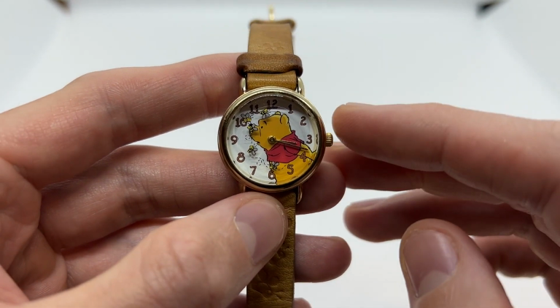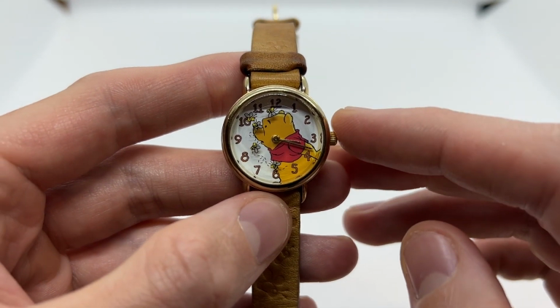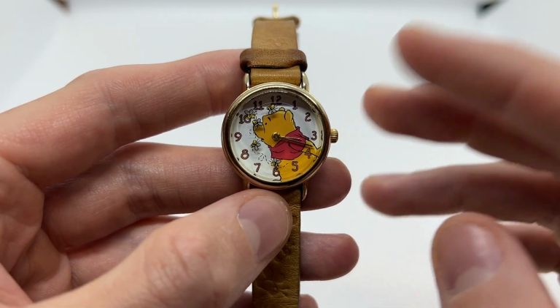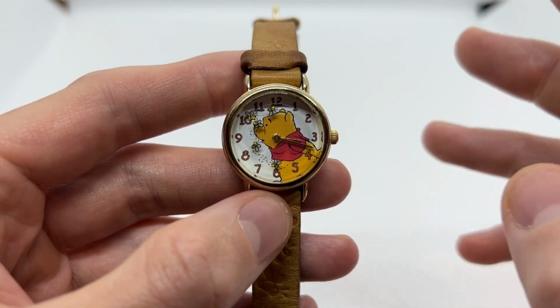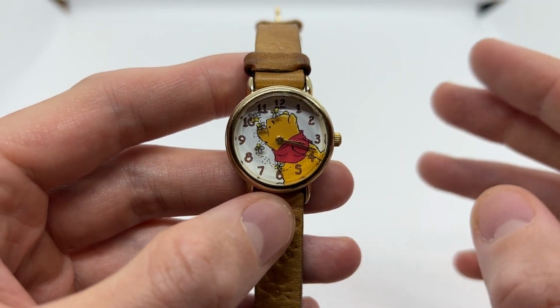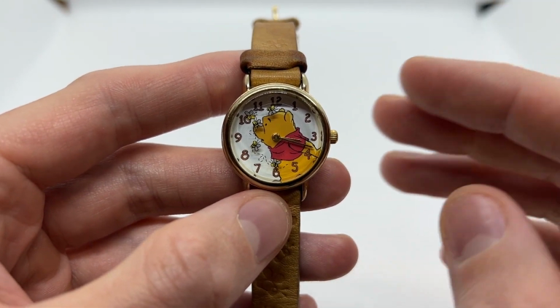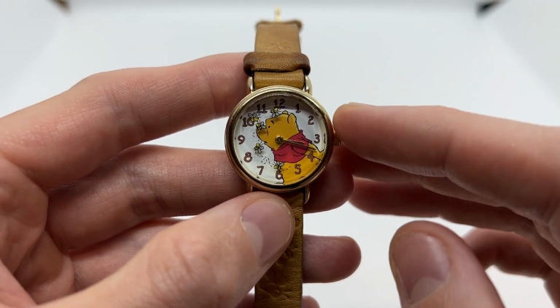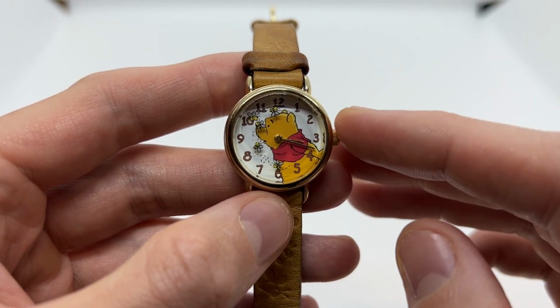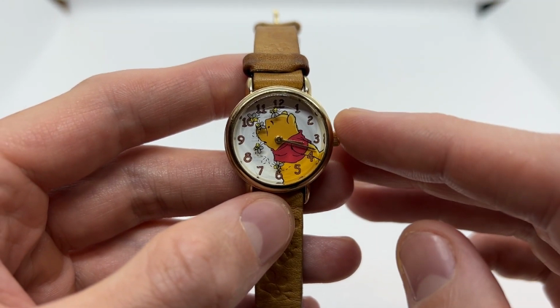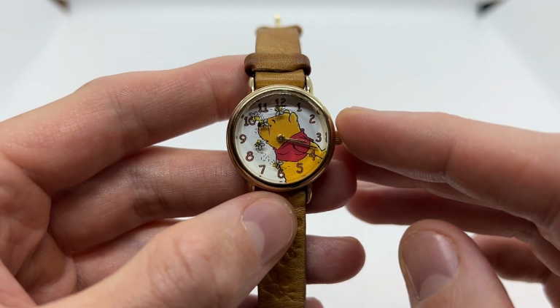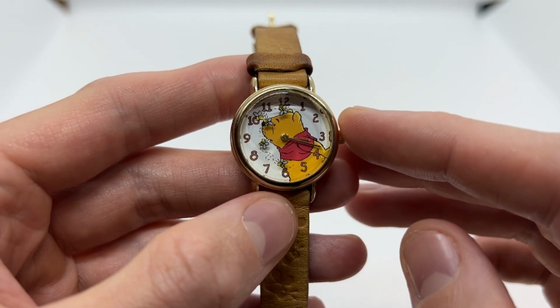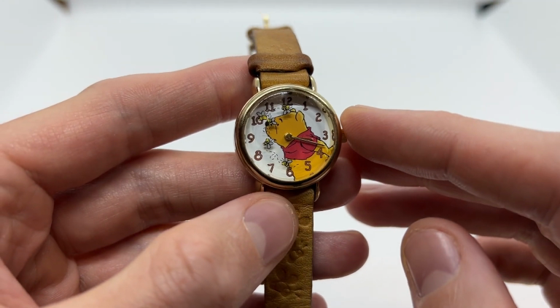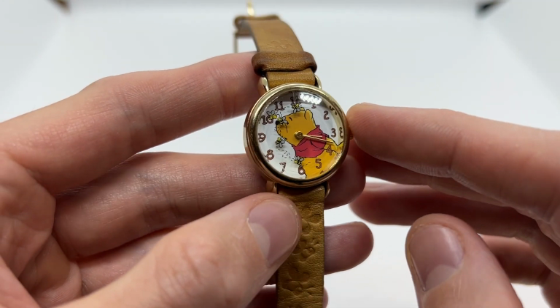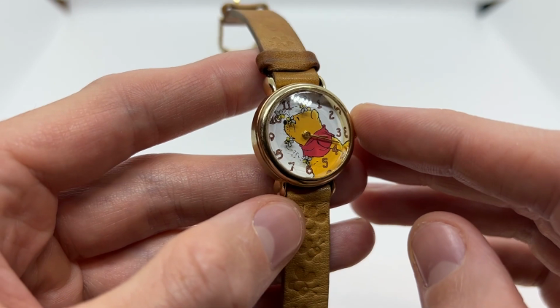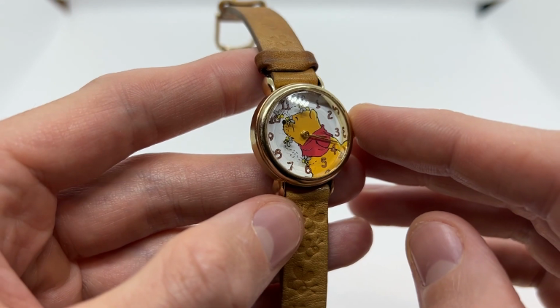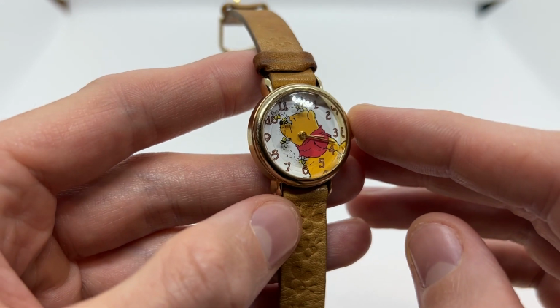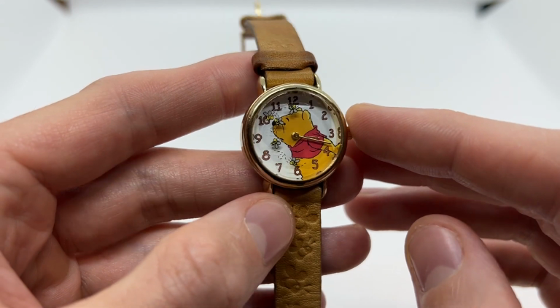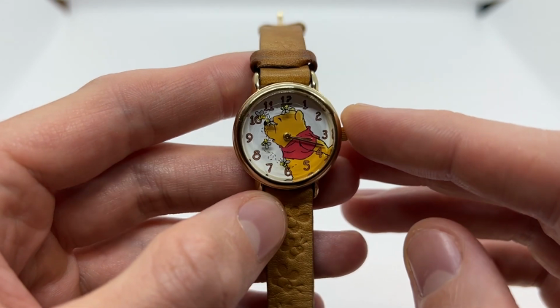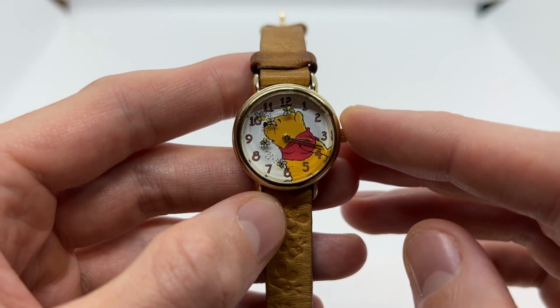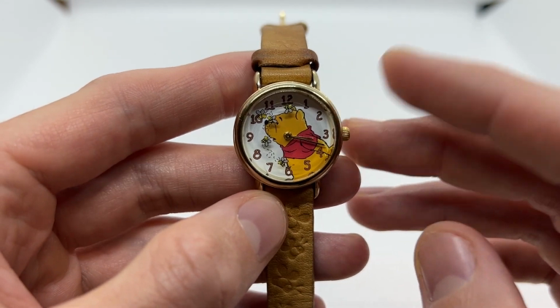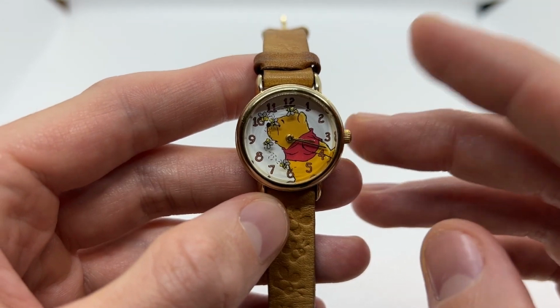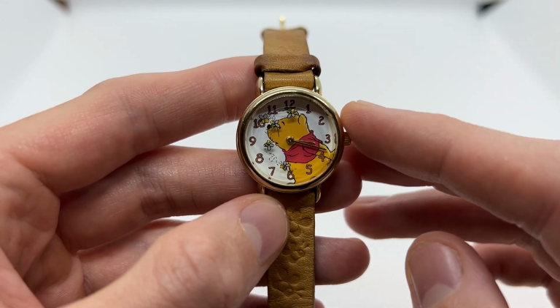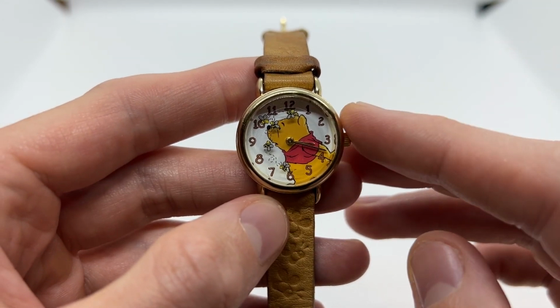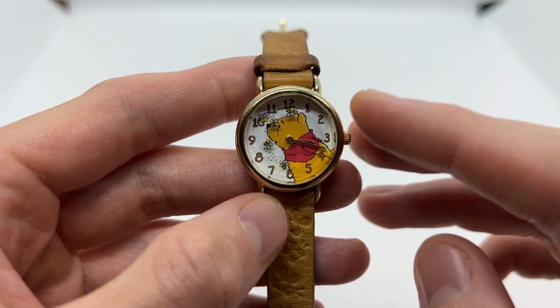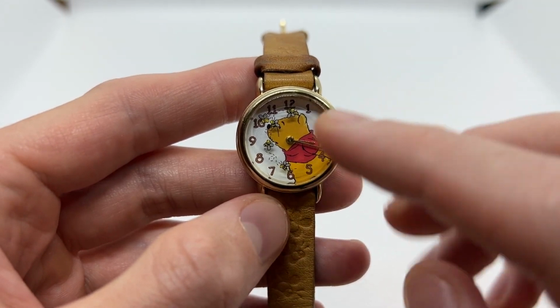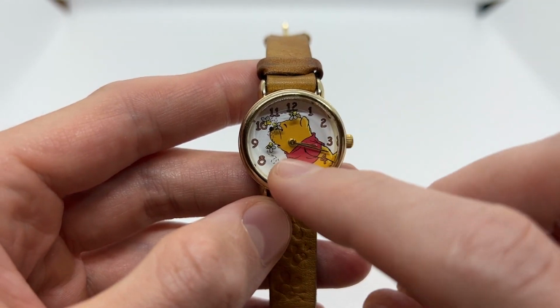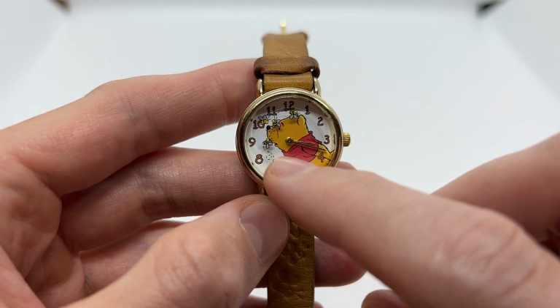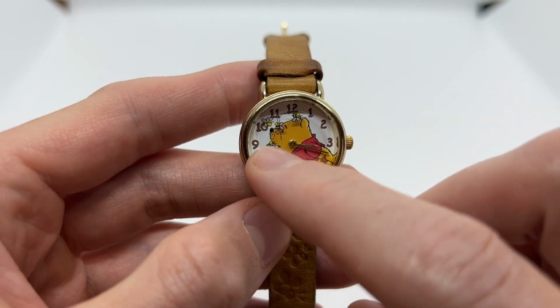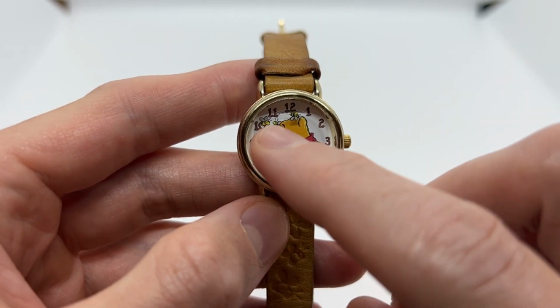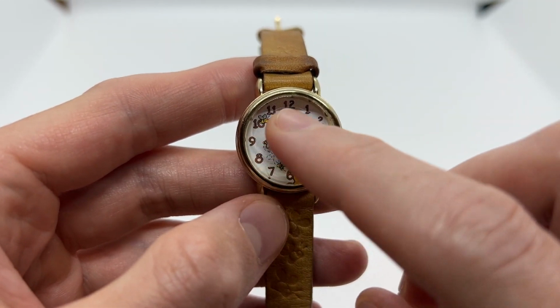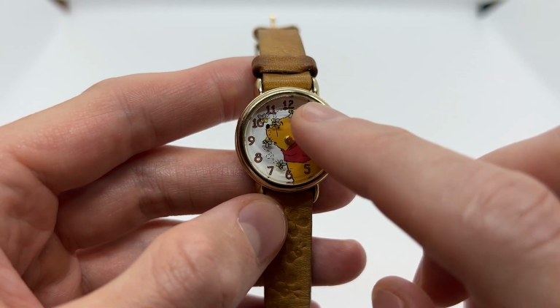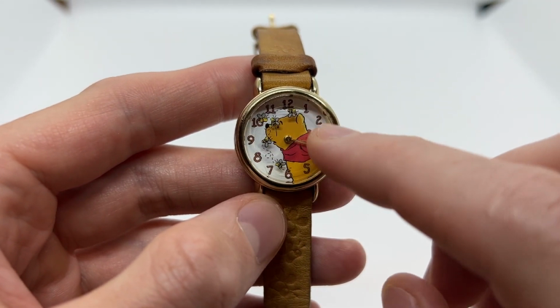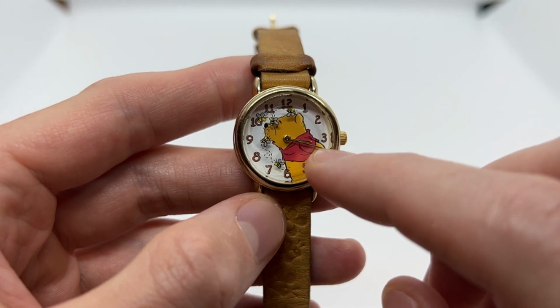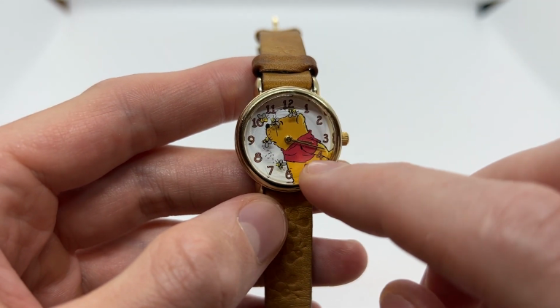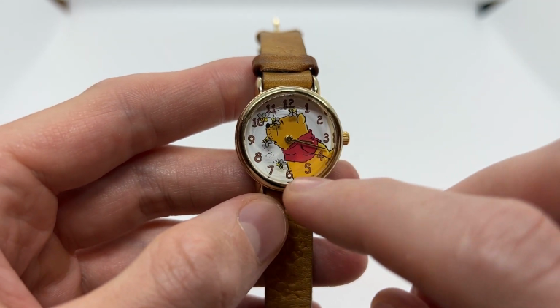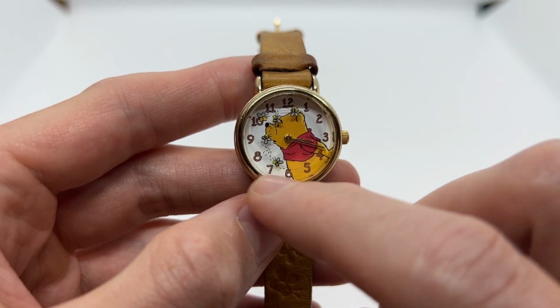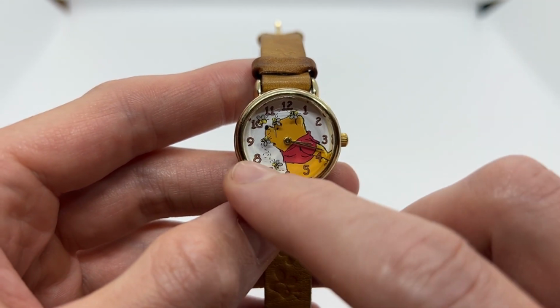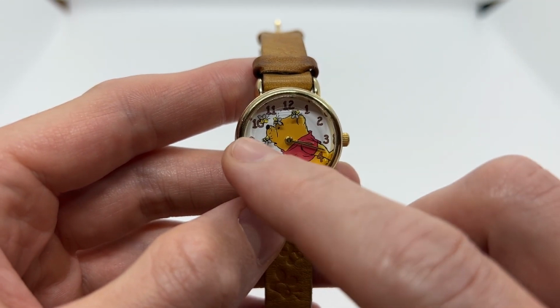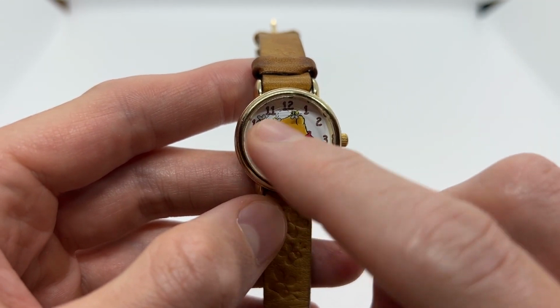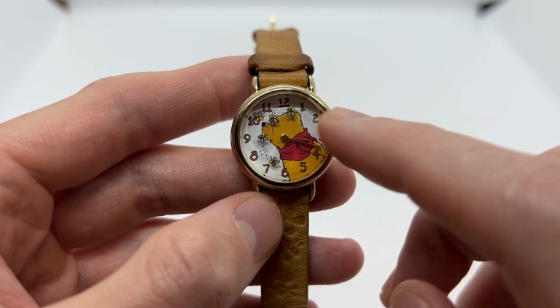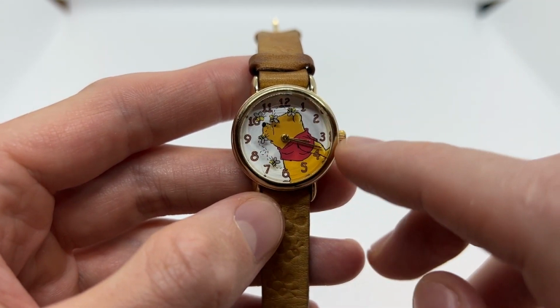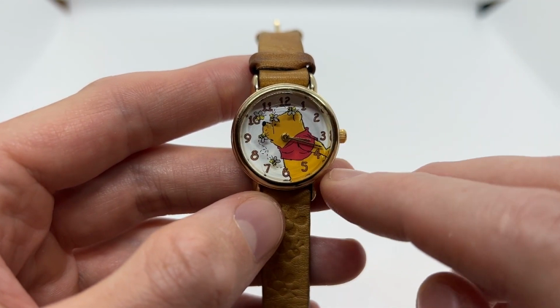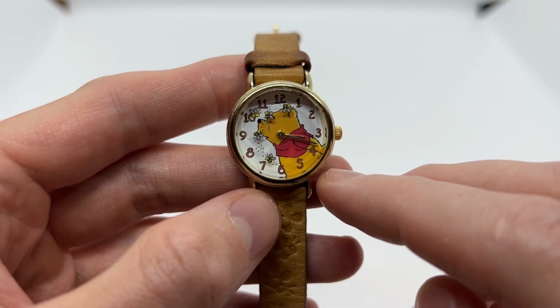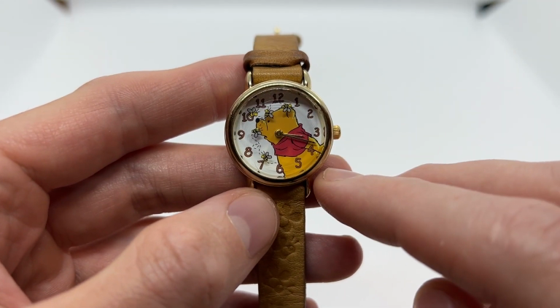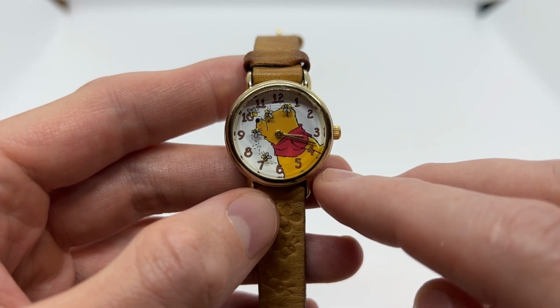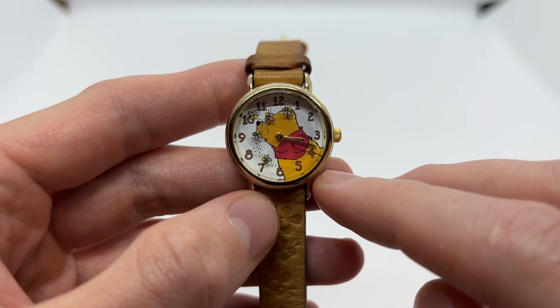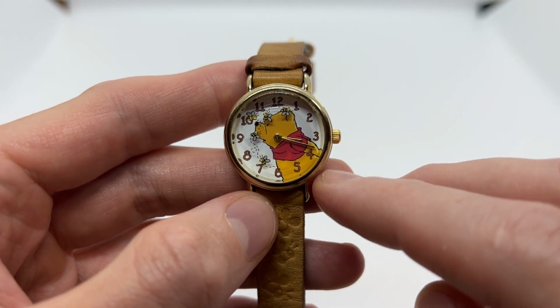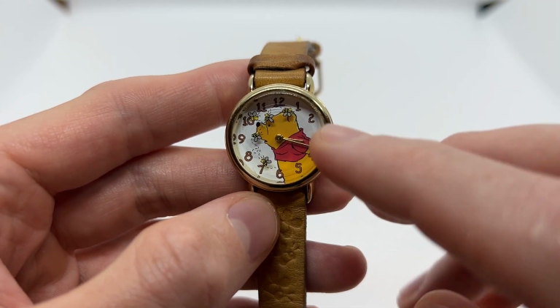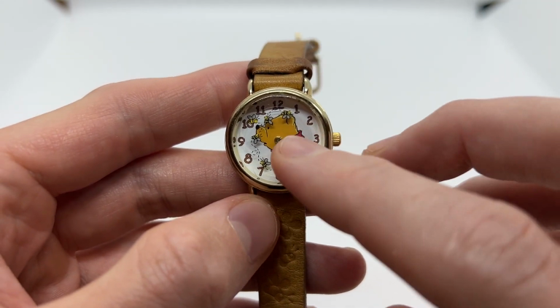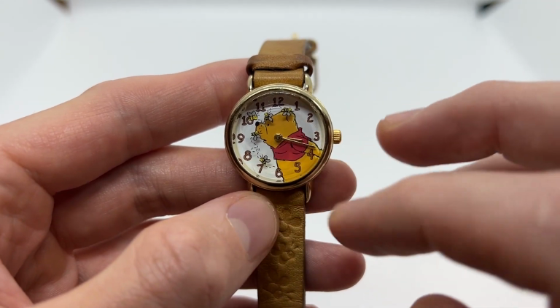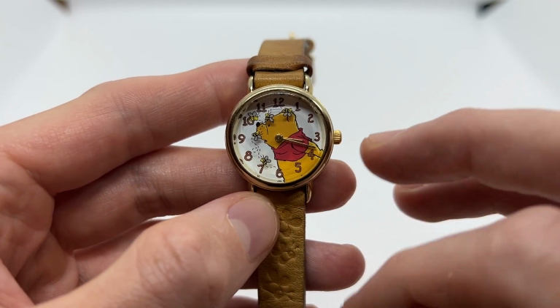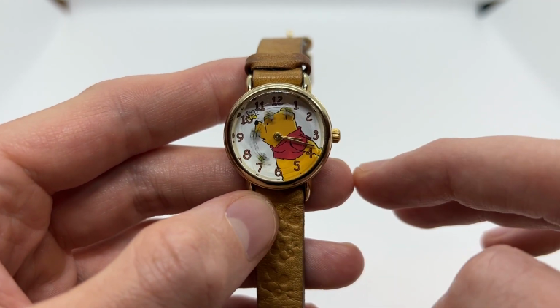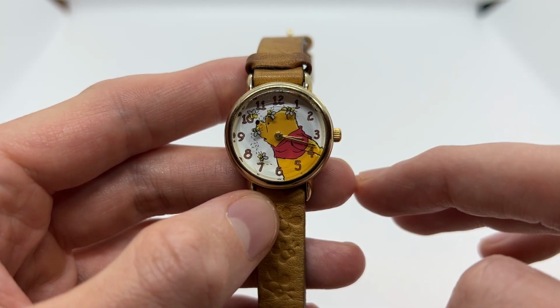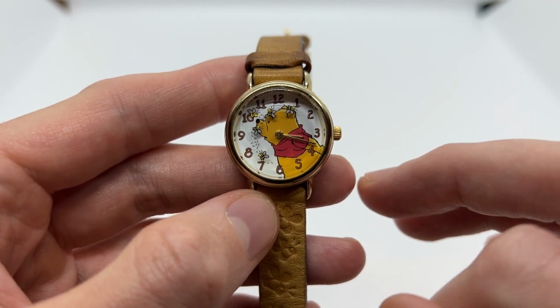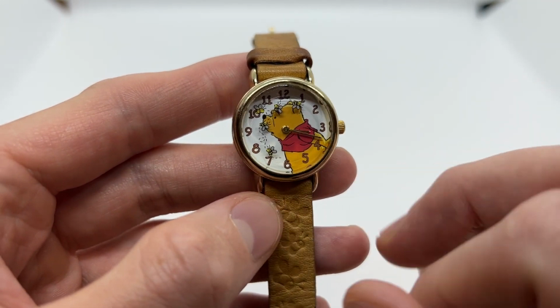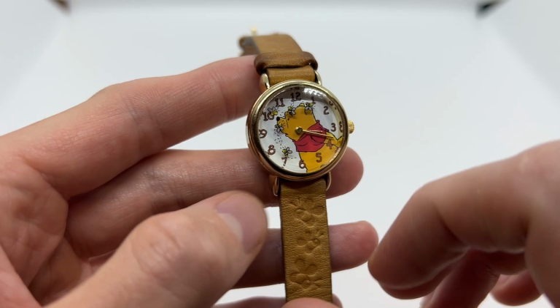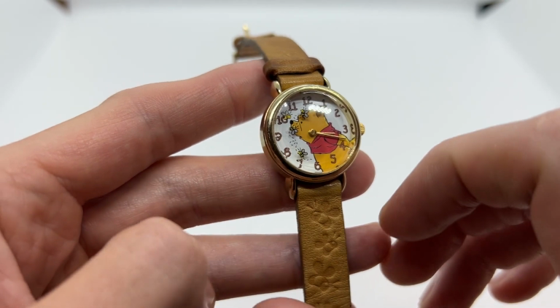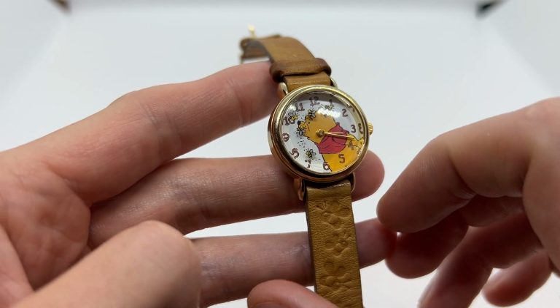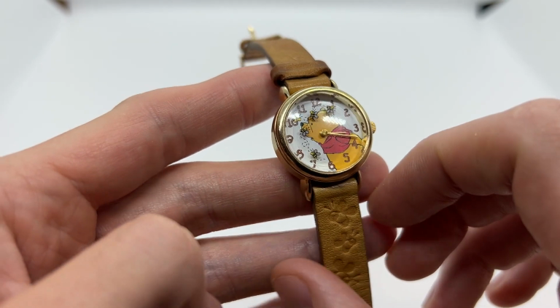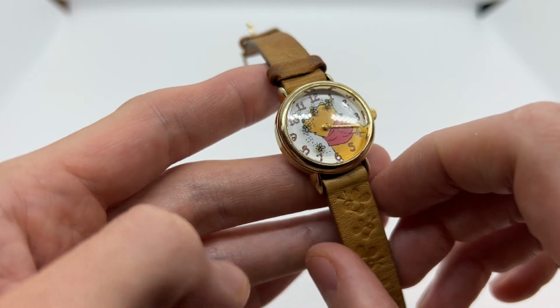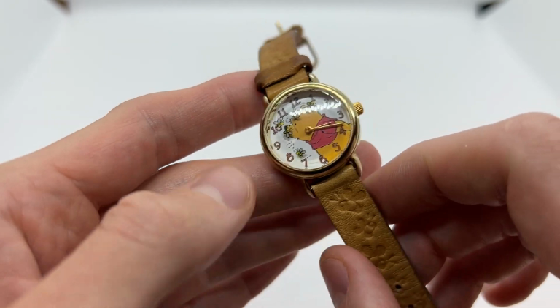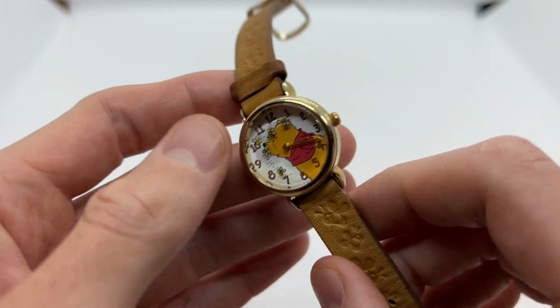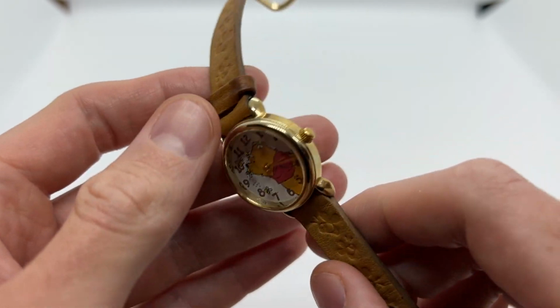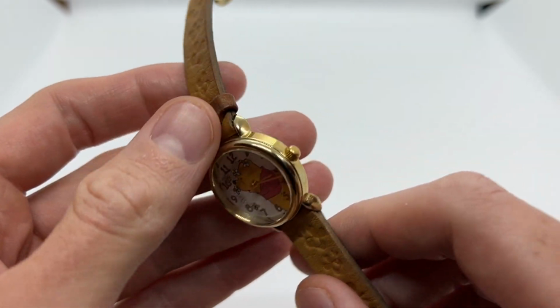That one does not have a battery inside yet. Here we have the 12 hour markers at the center of the dial.